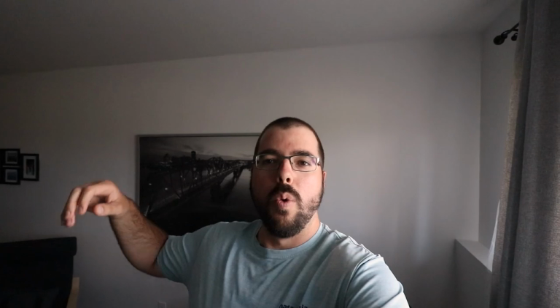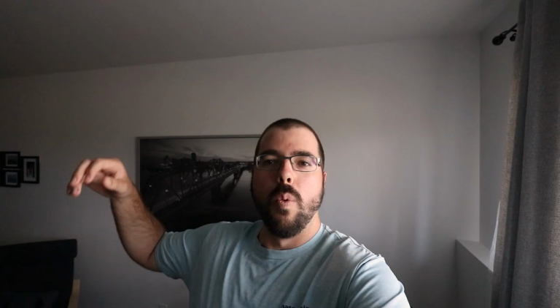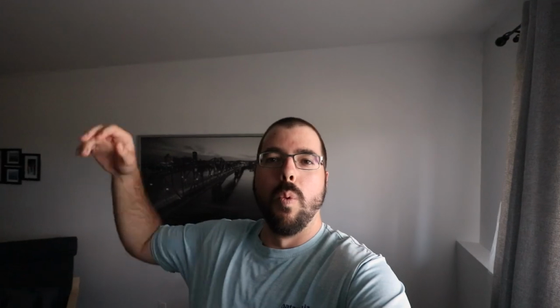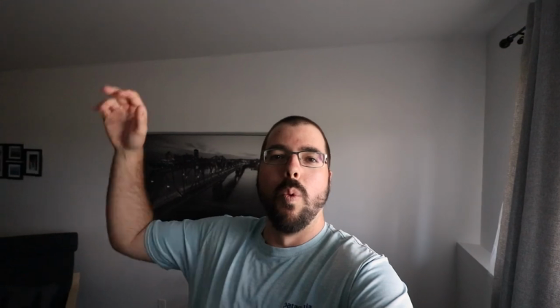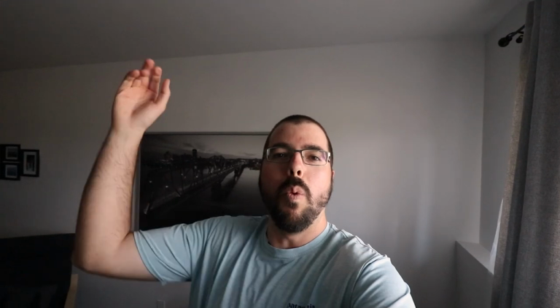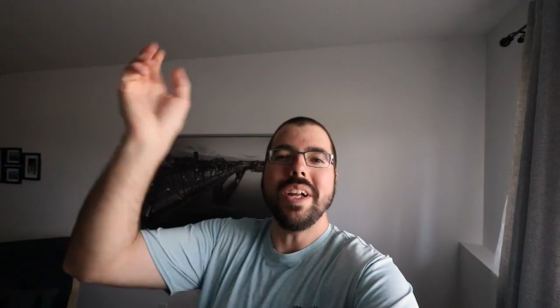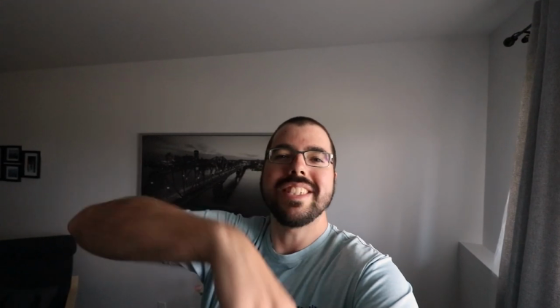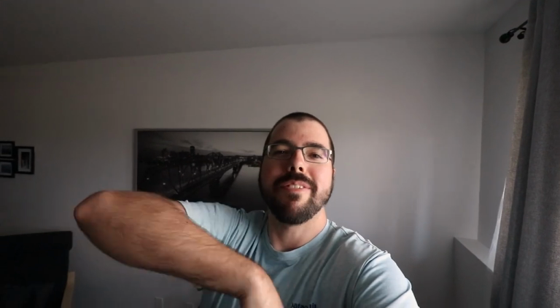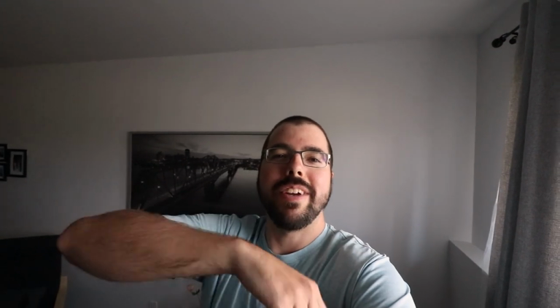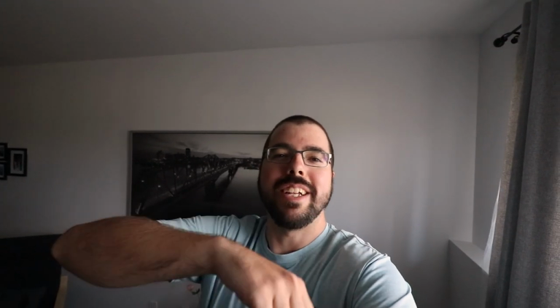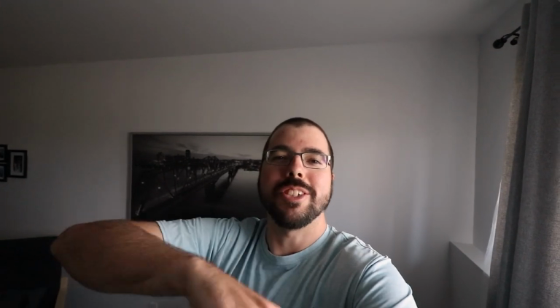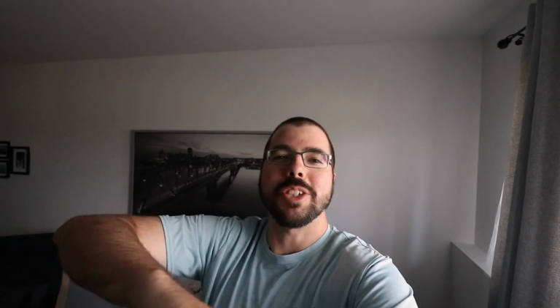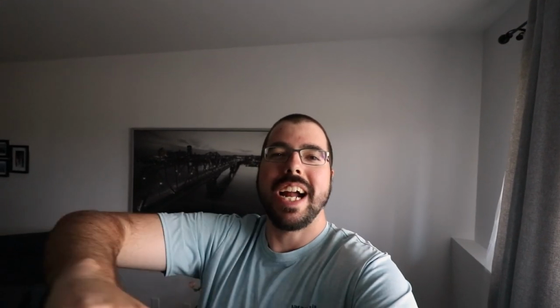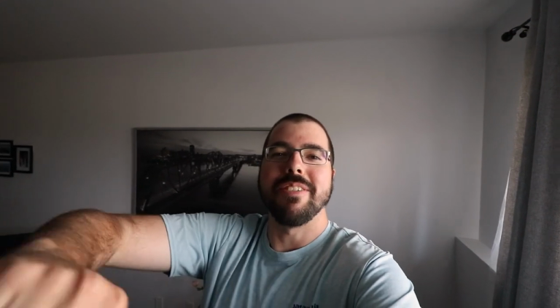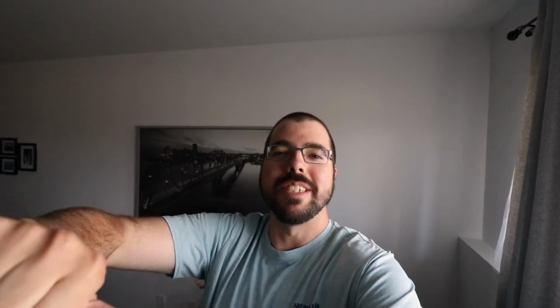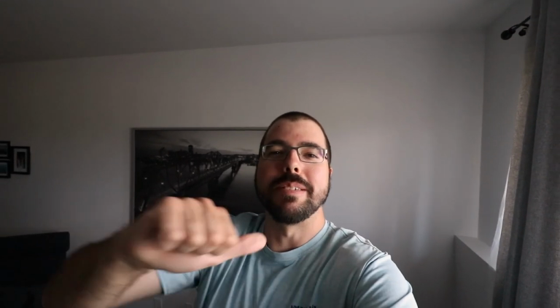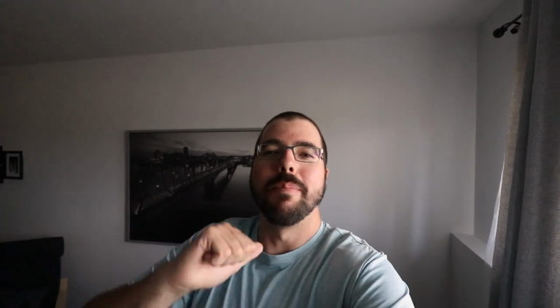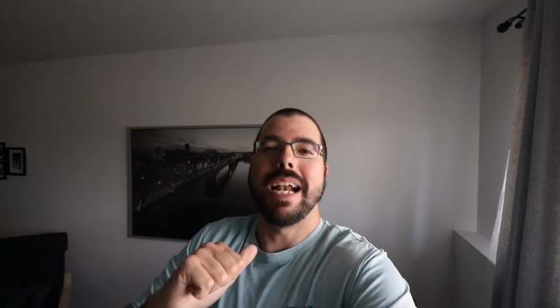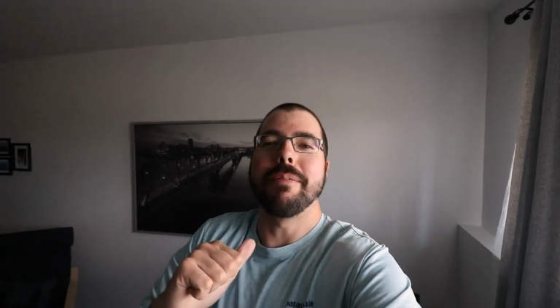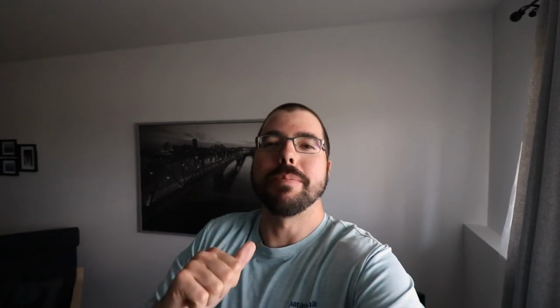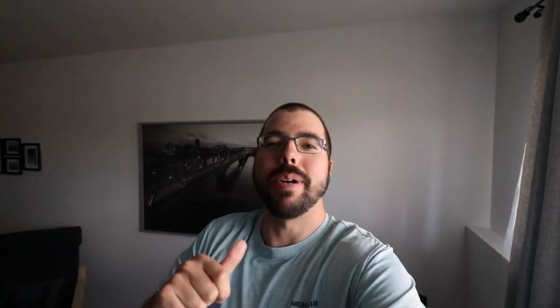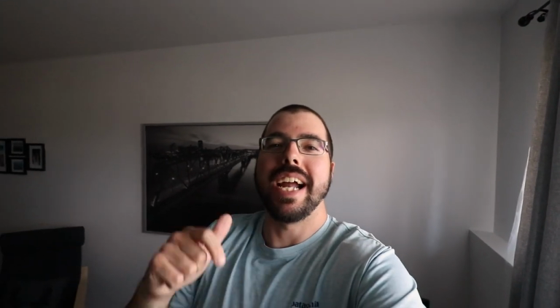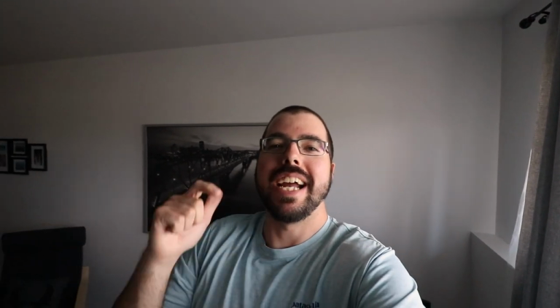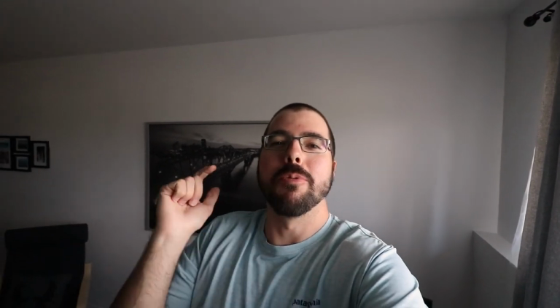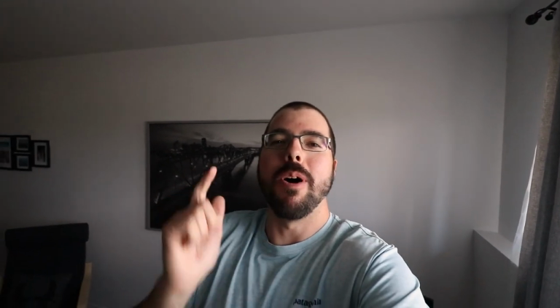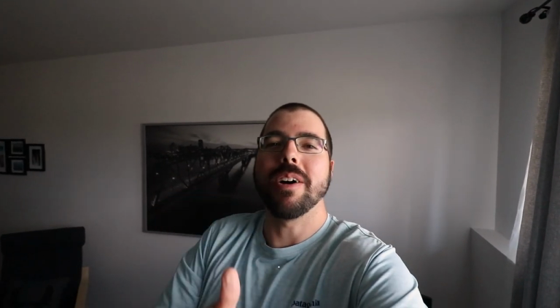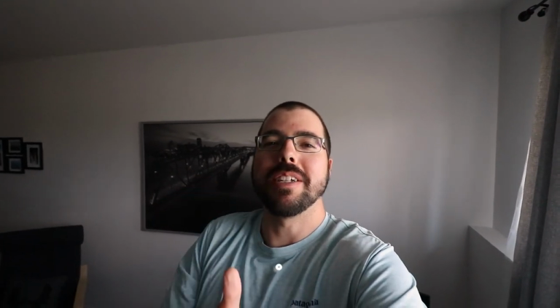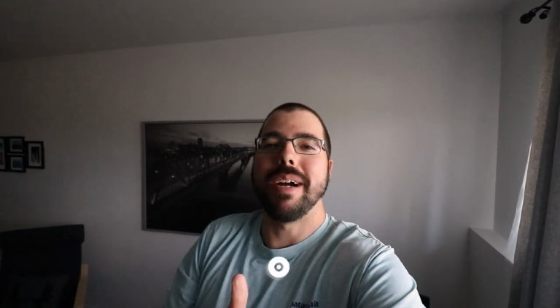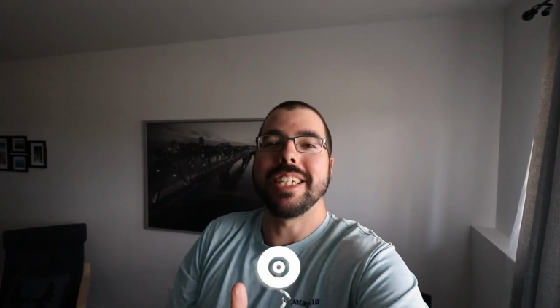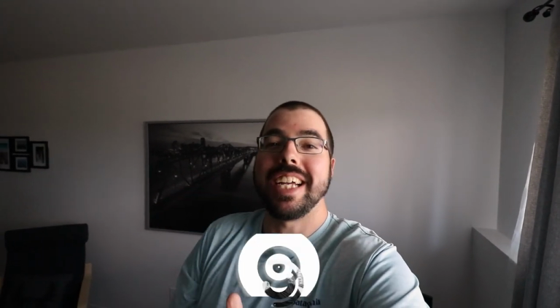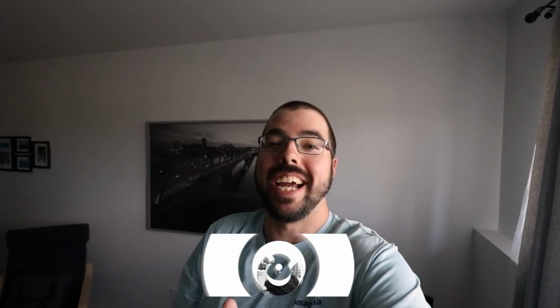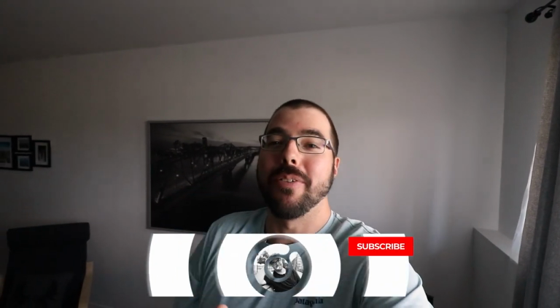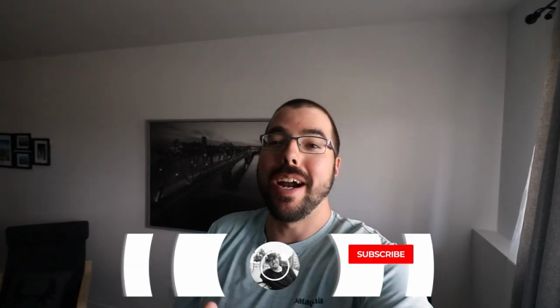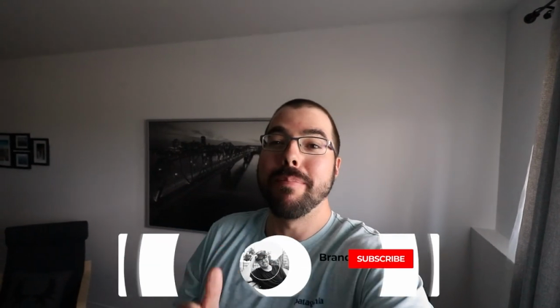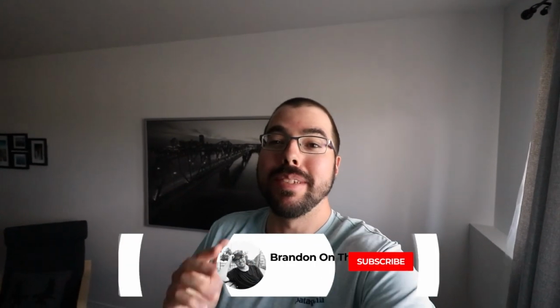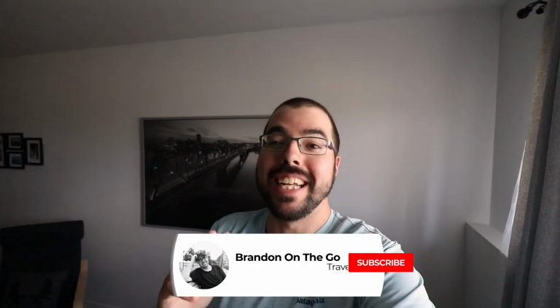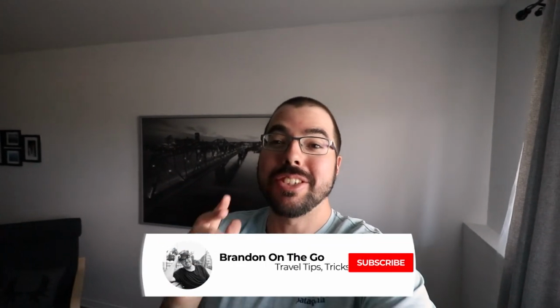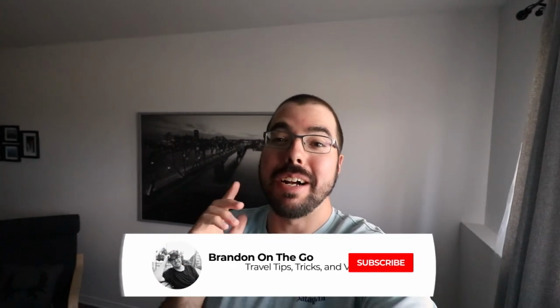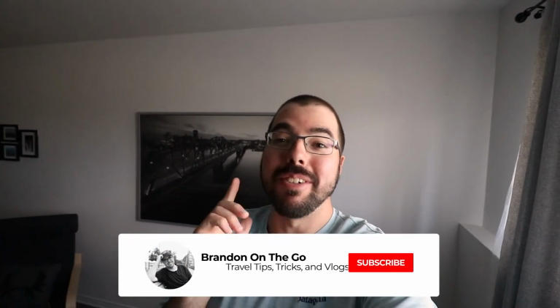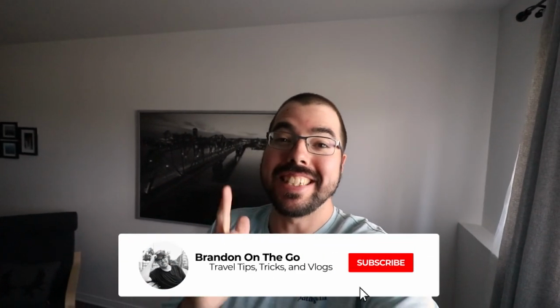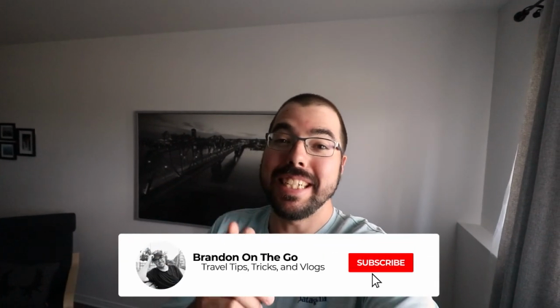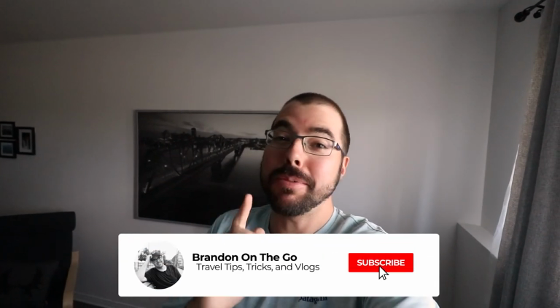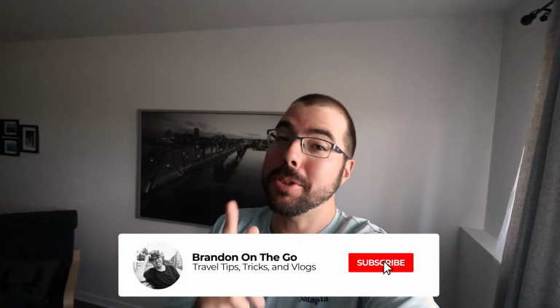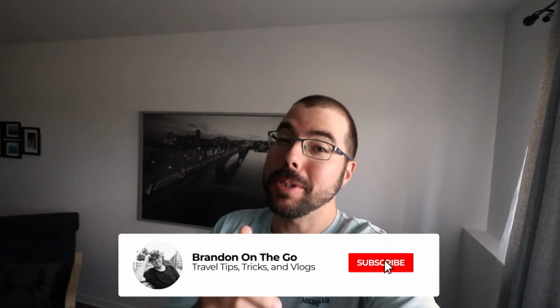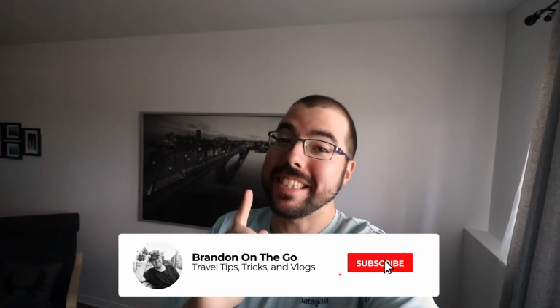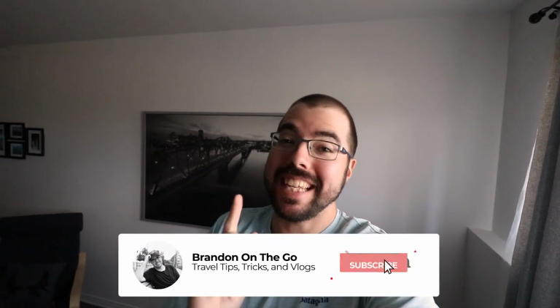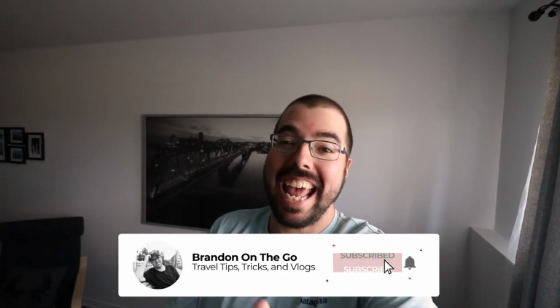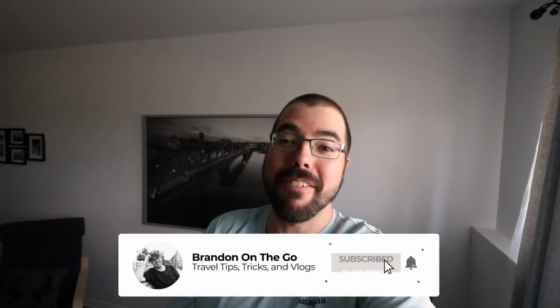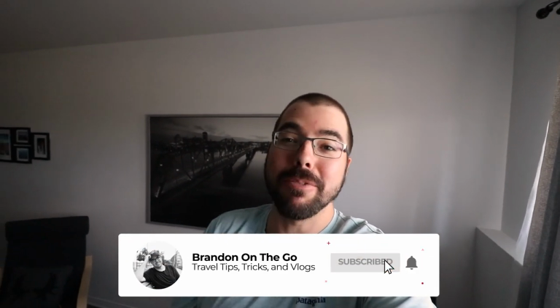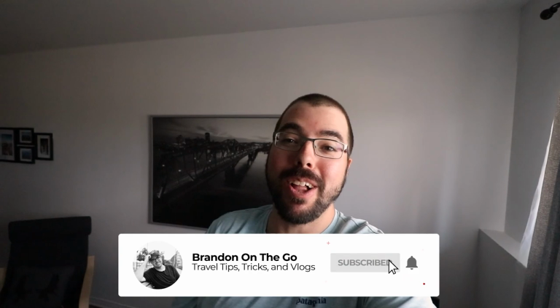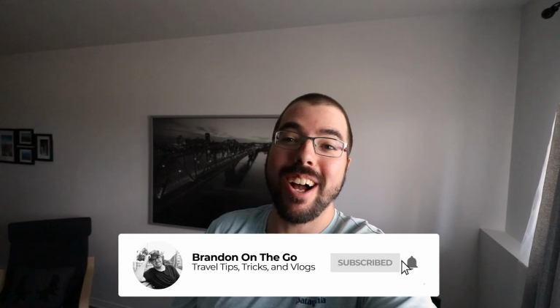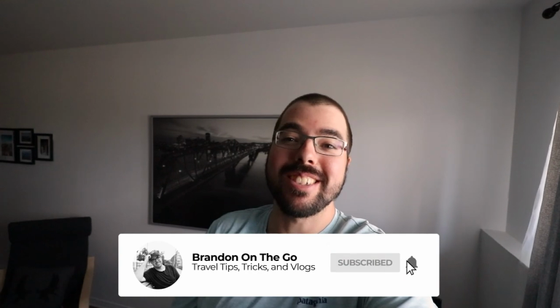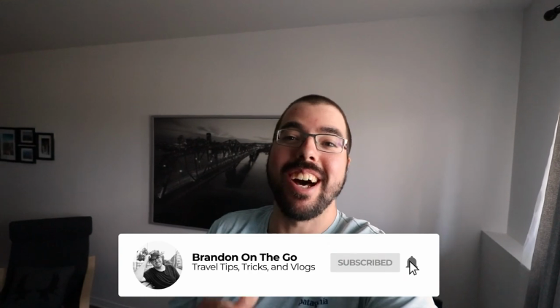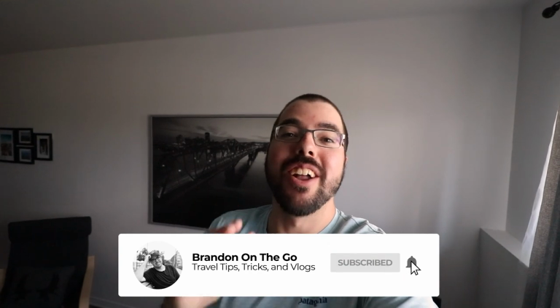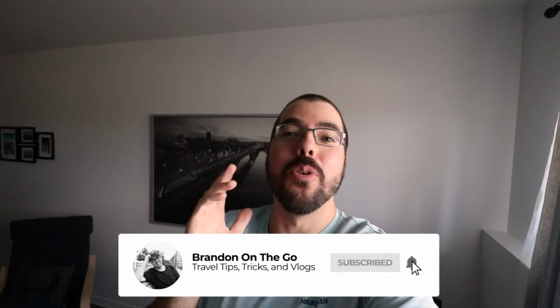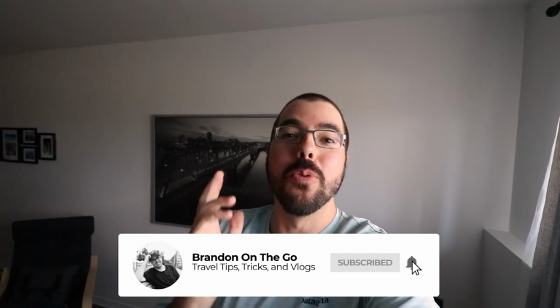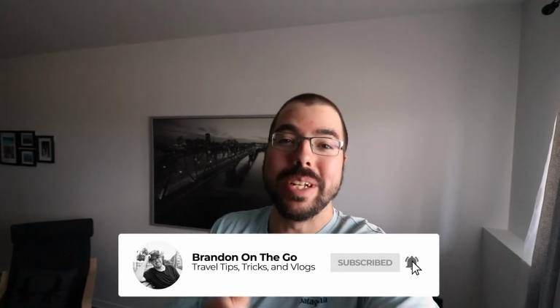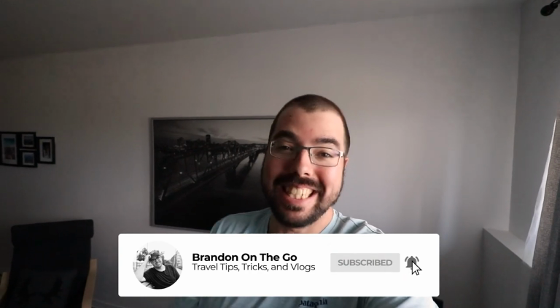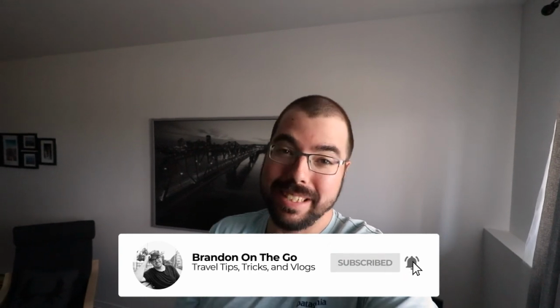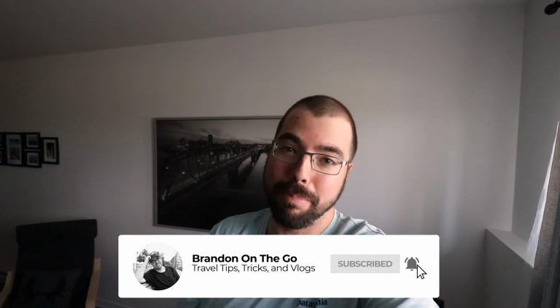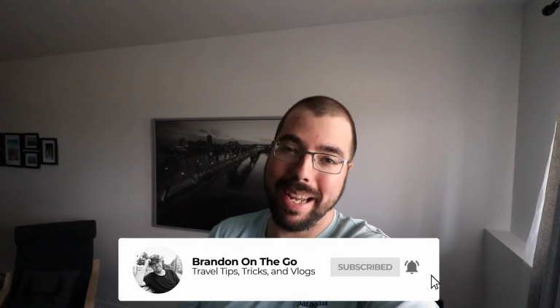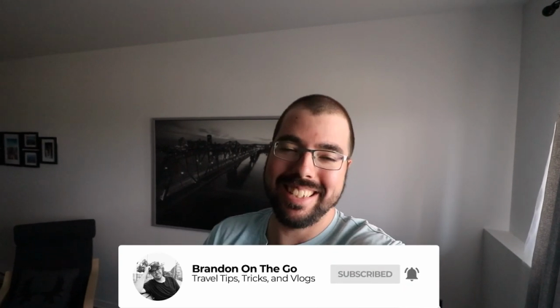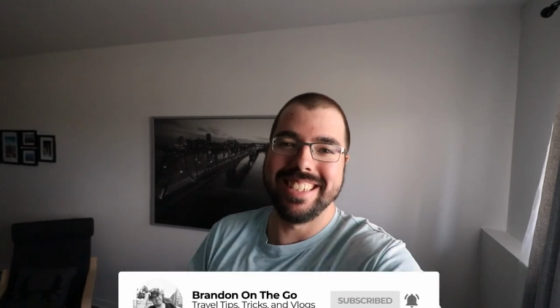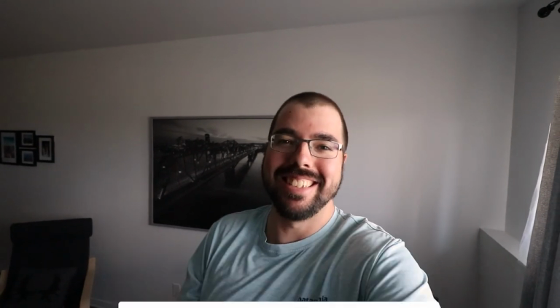What's up fellow travelers! My name is Brian and welcome to my channel where I present travel tips, tricks, and vlogs on a weekly basis.